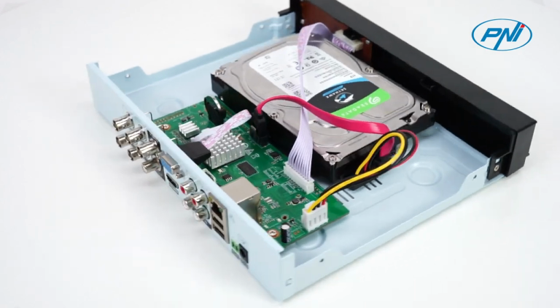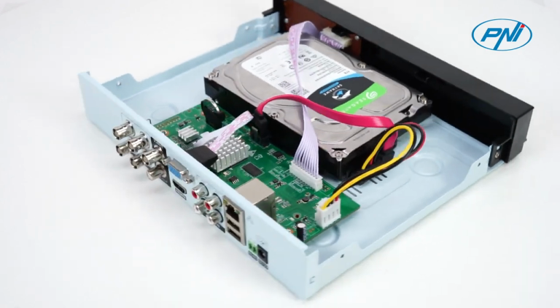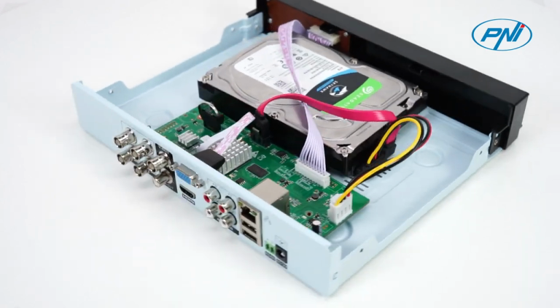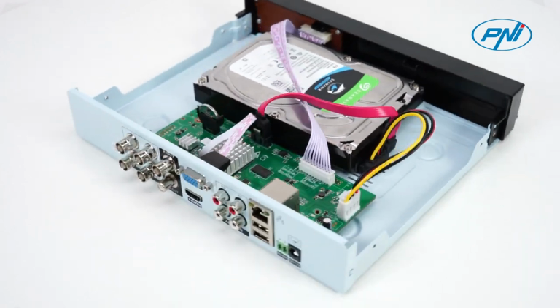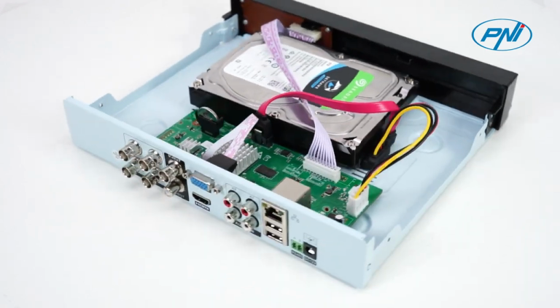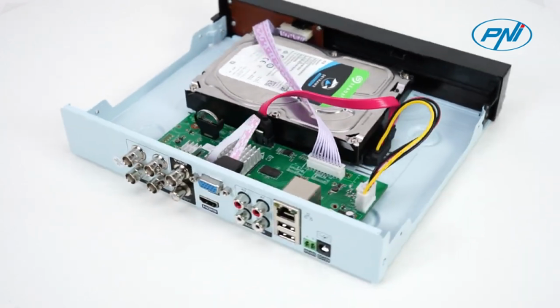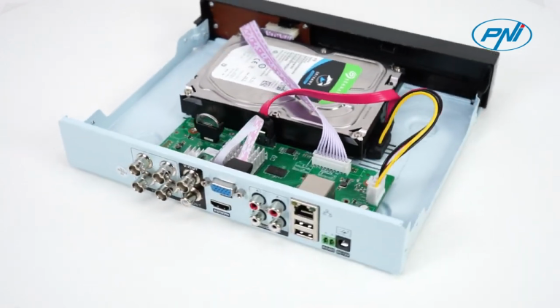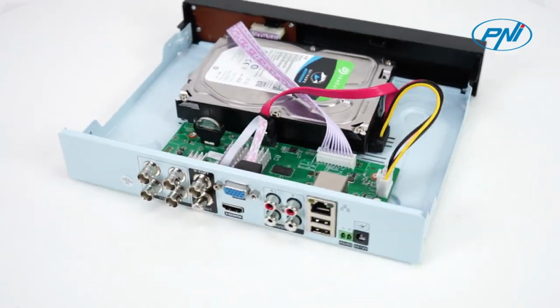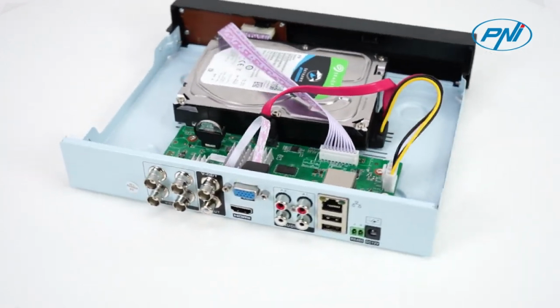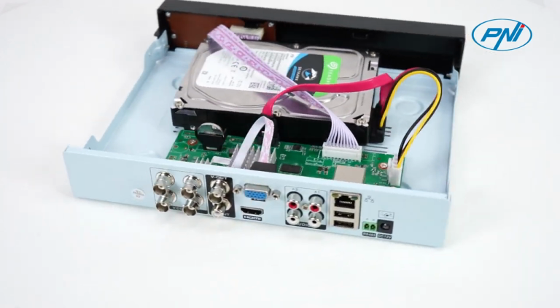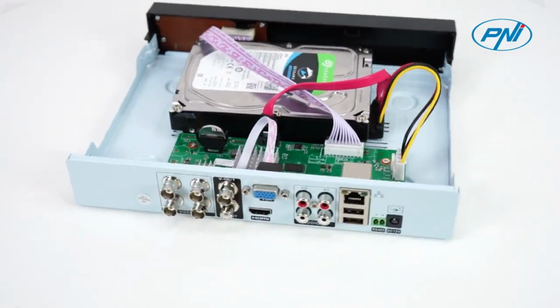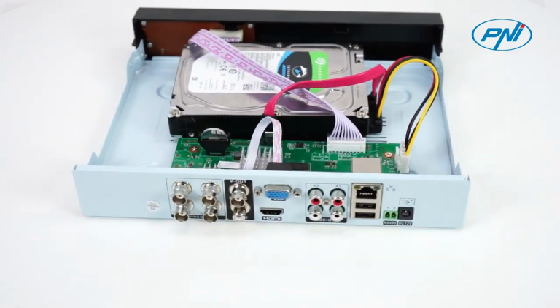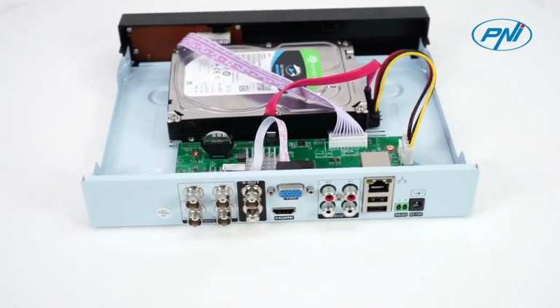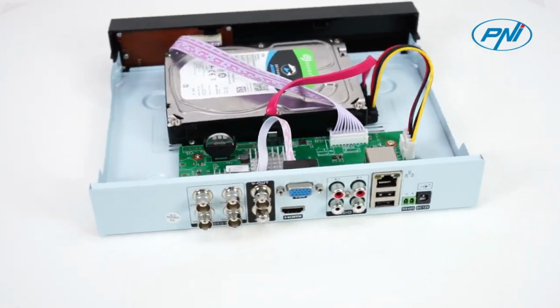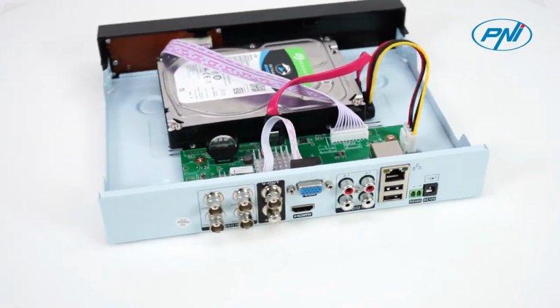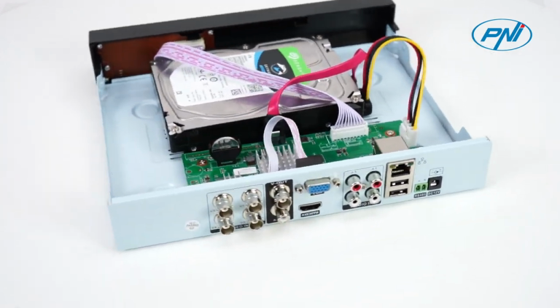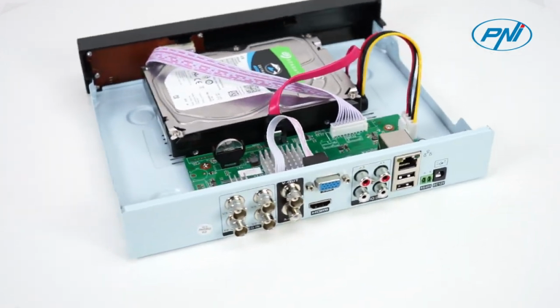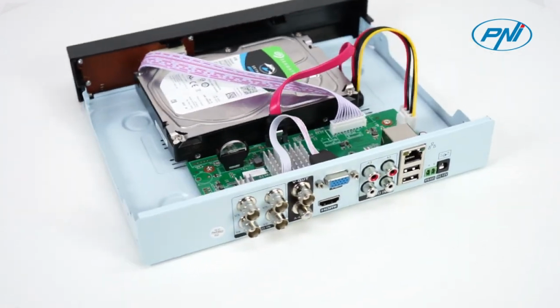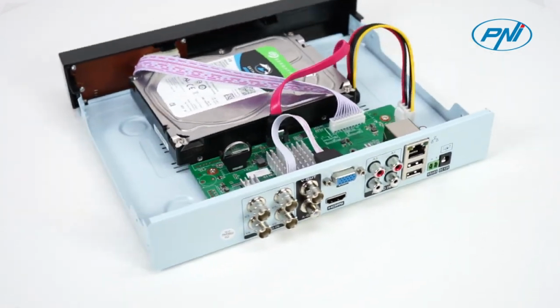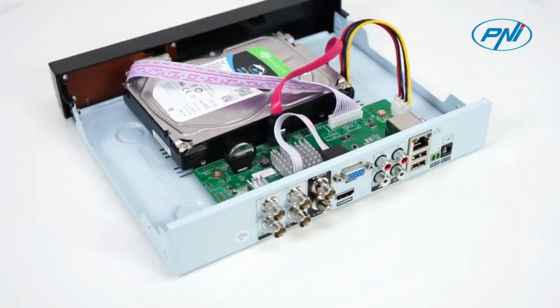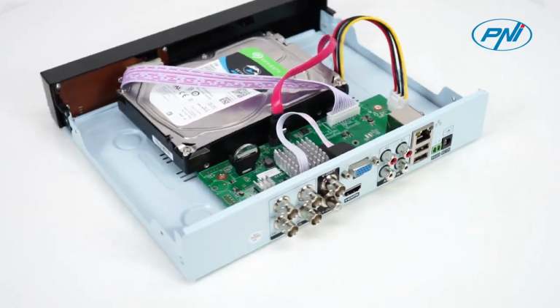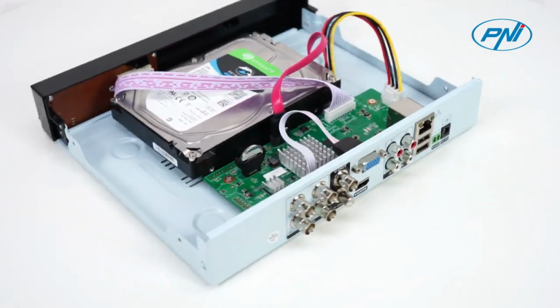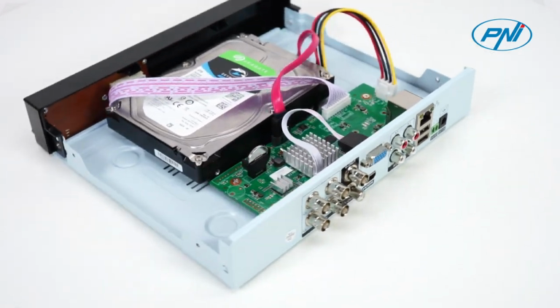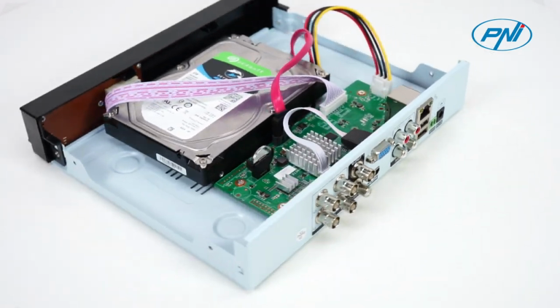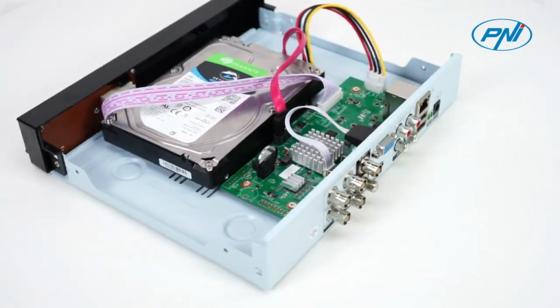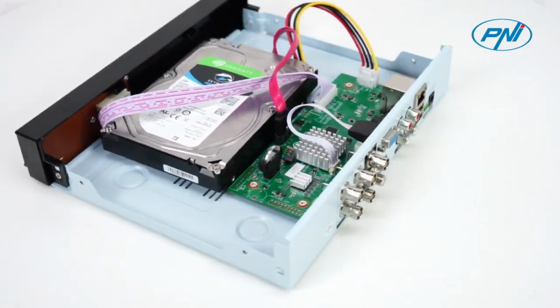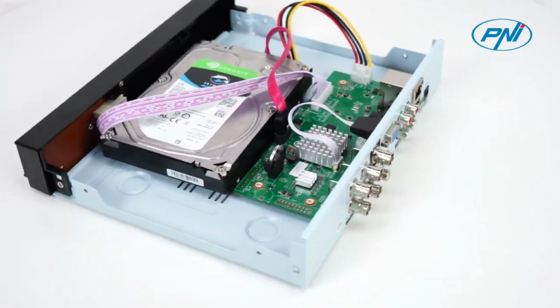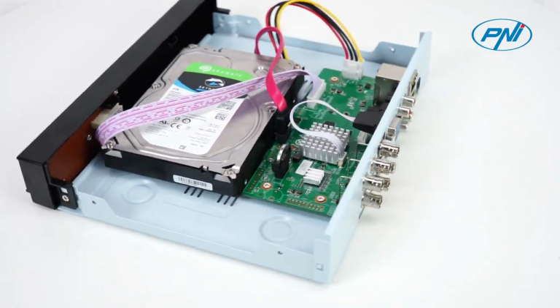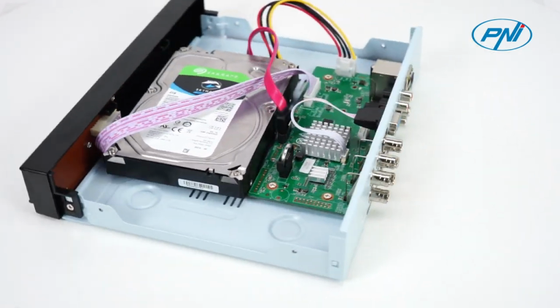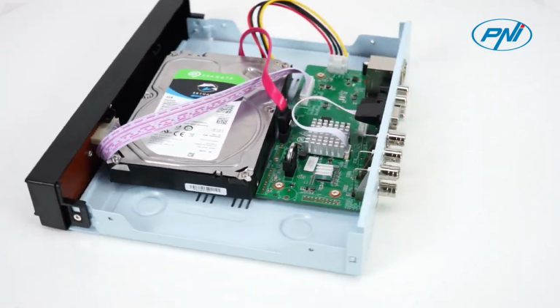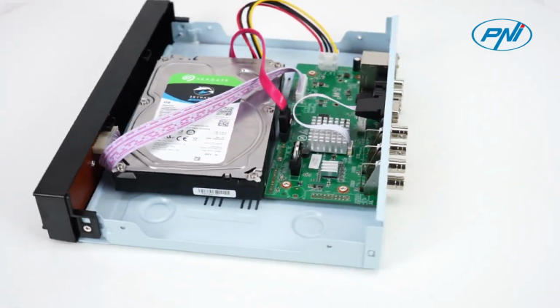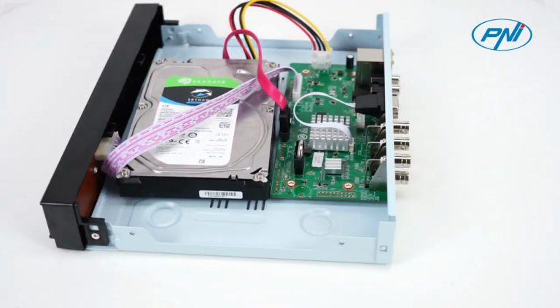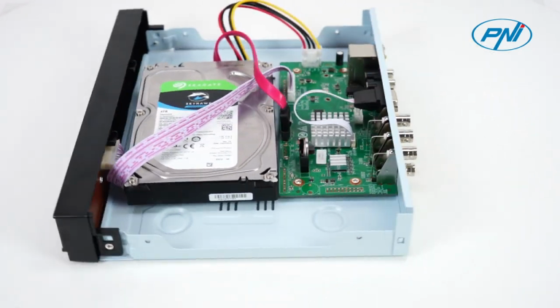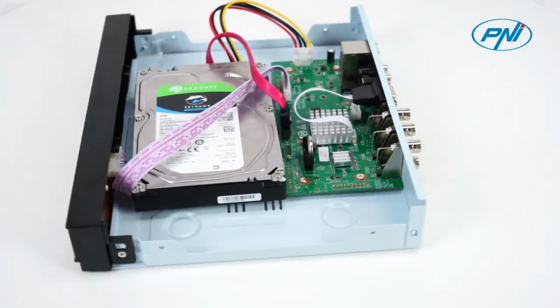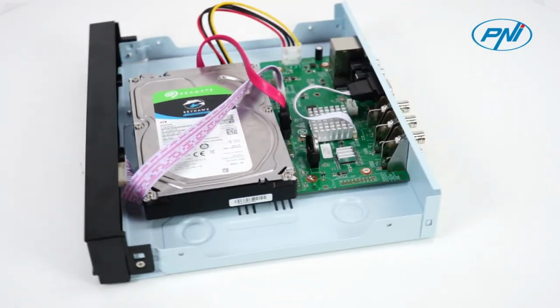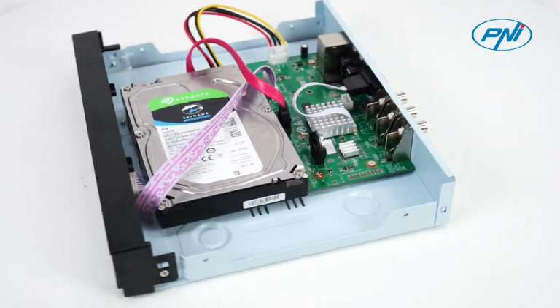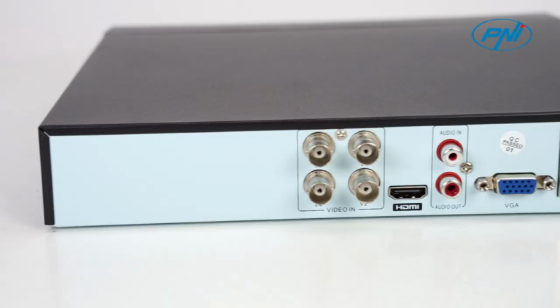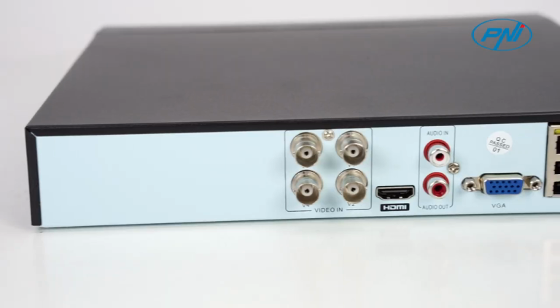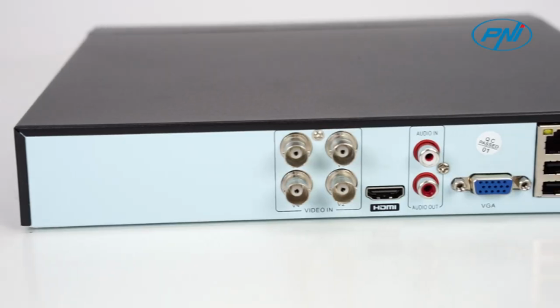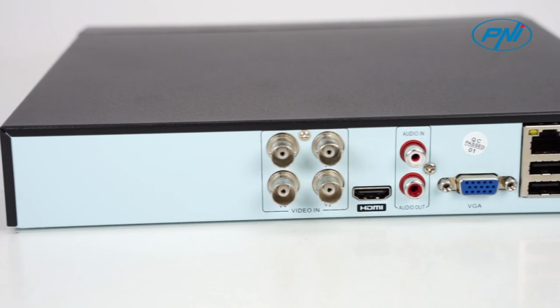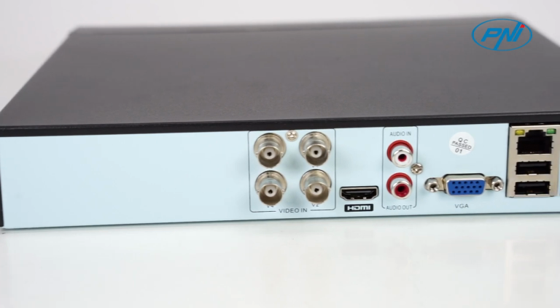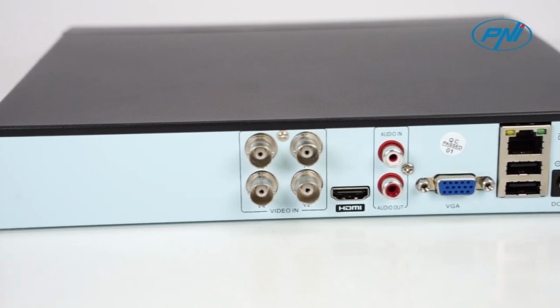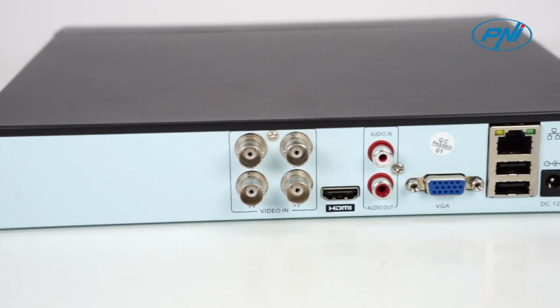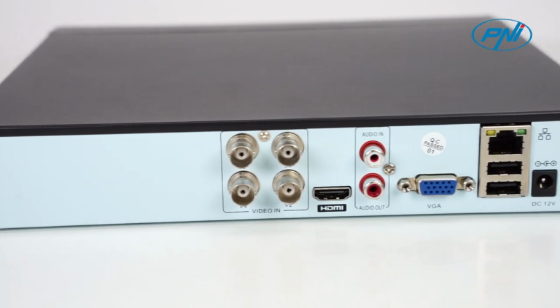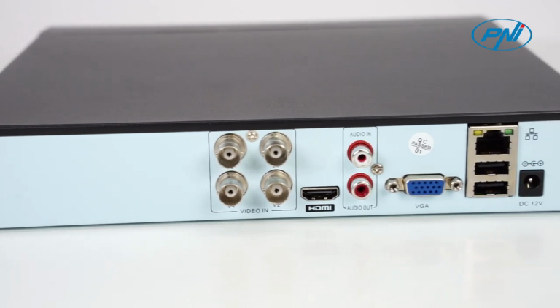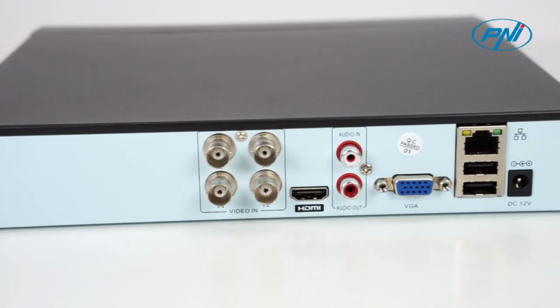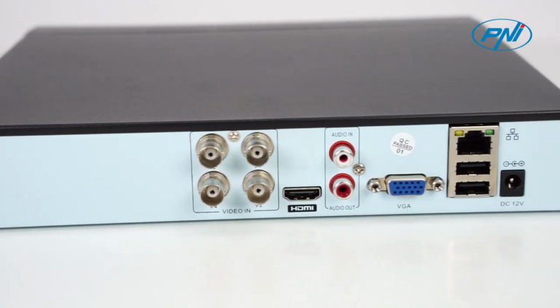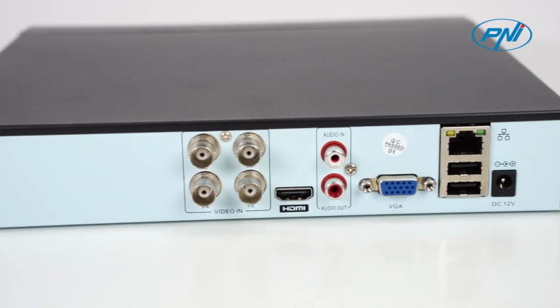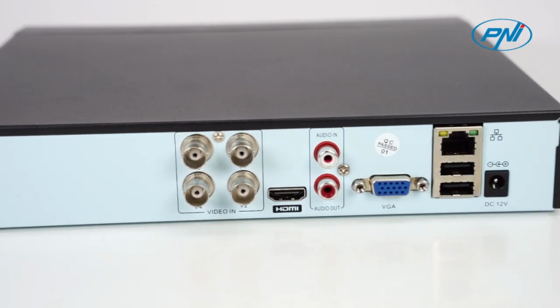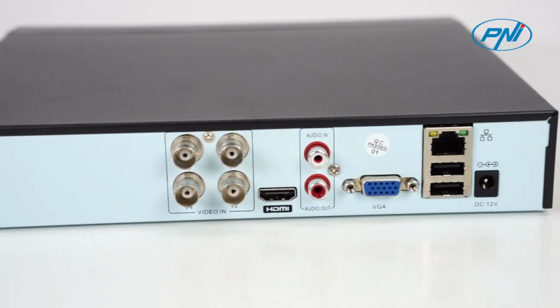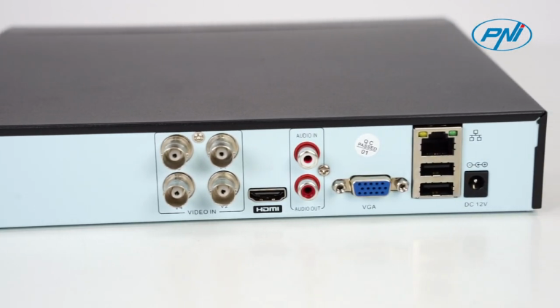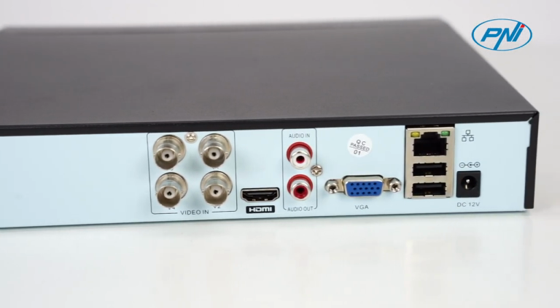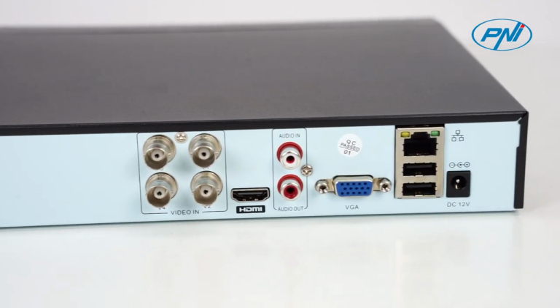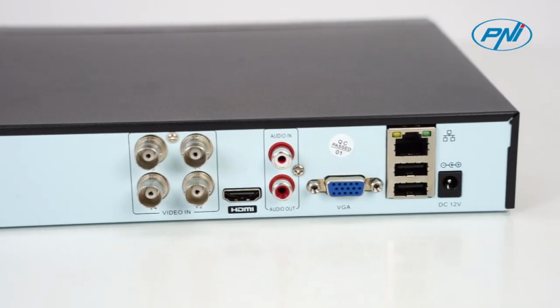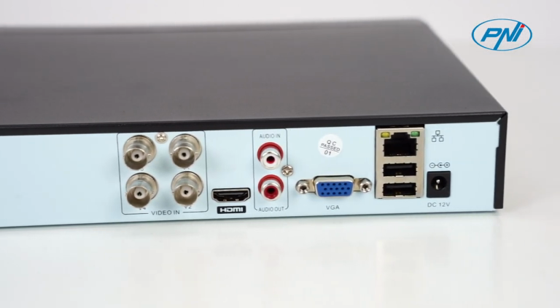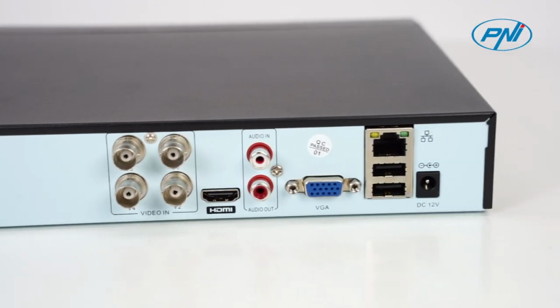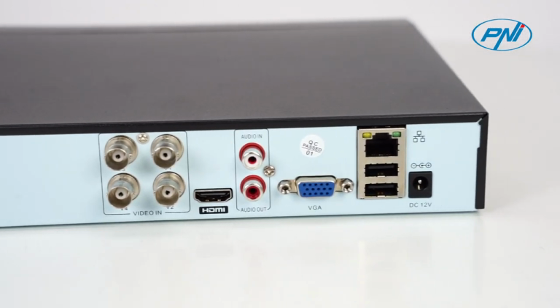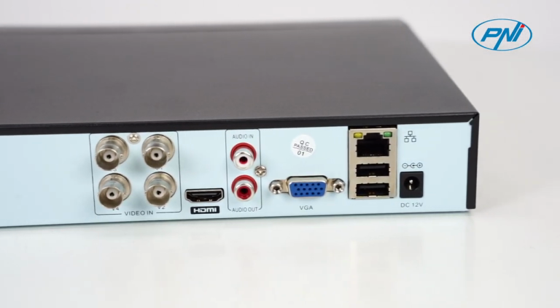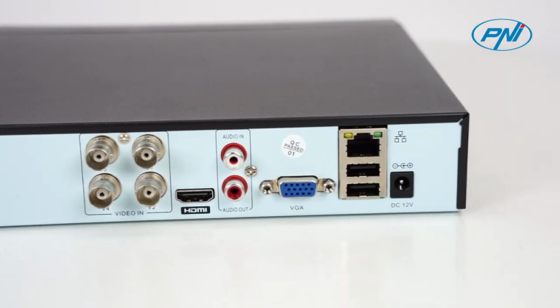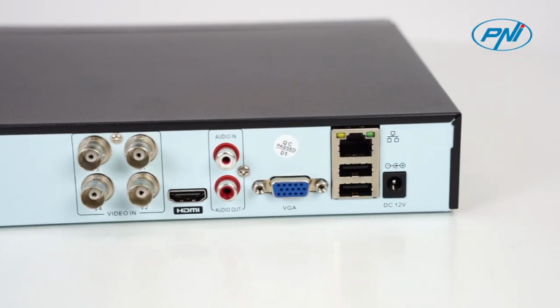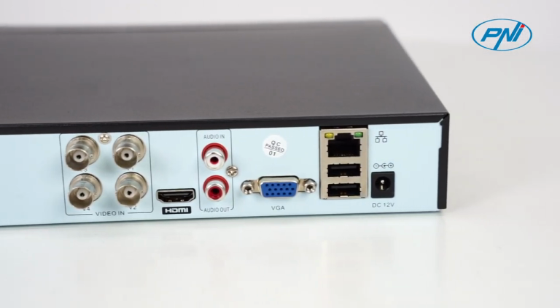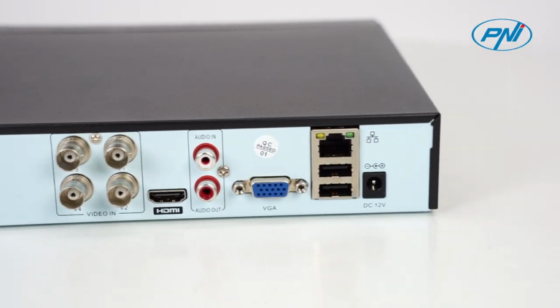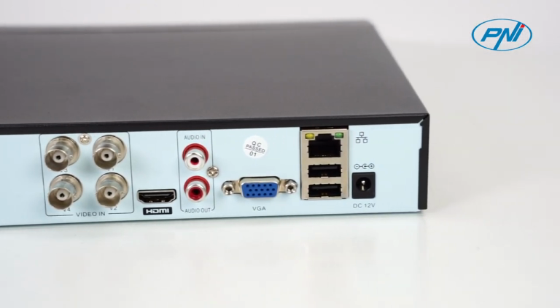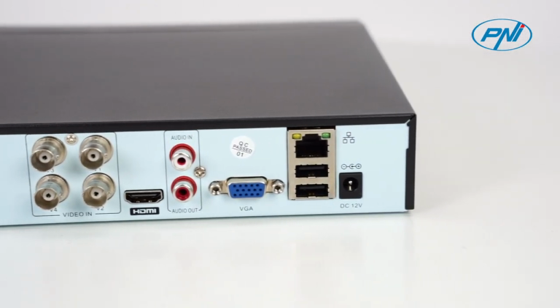Connect a microphone to the dedicated audio input and the system will record audio and video at exceptional quality.